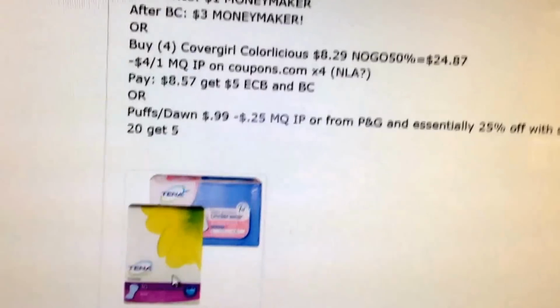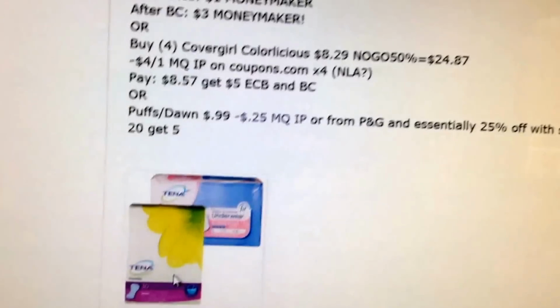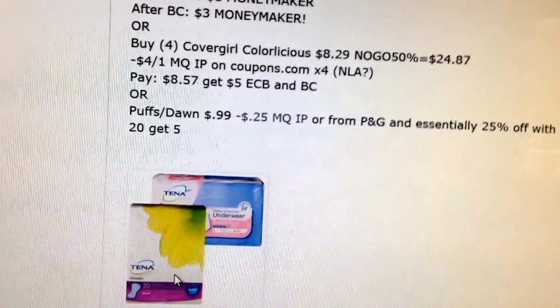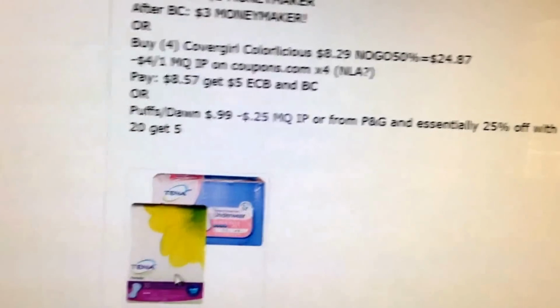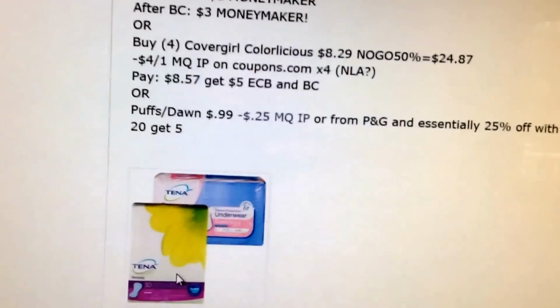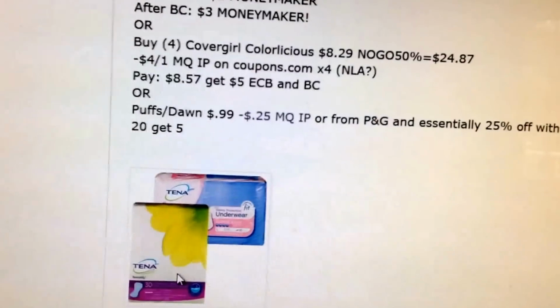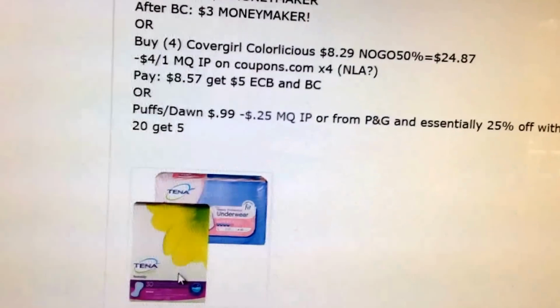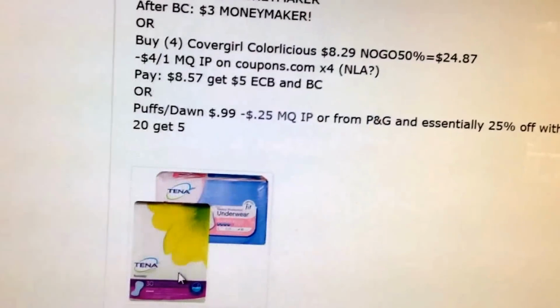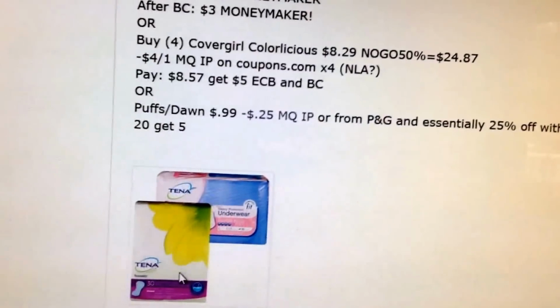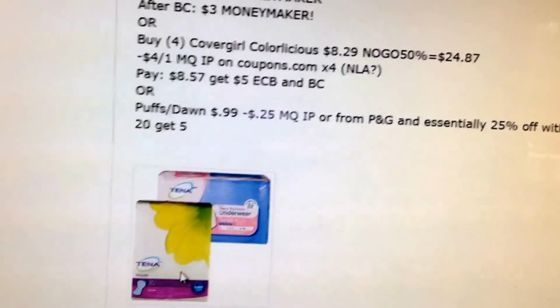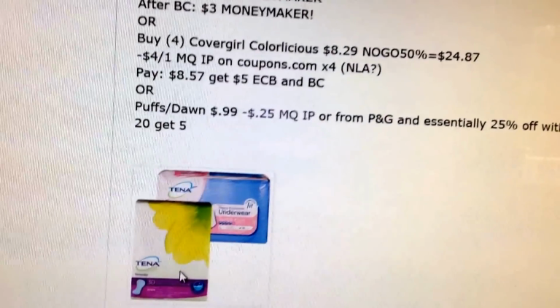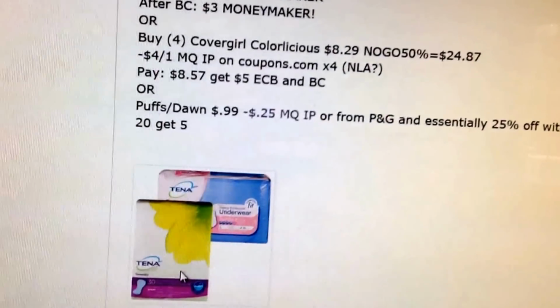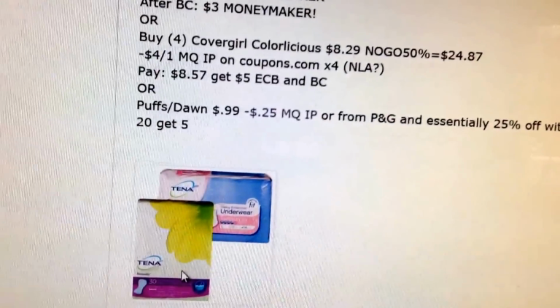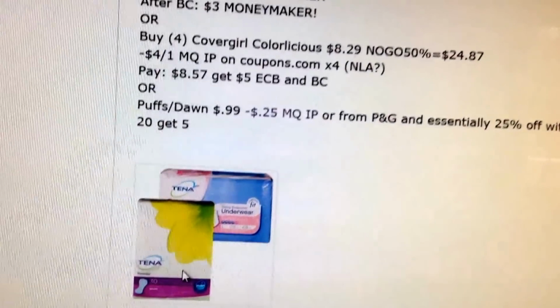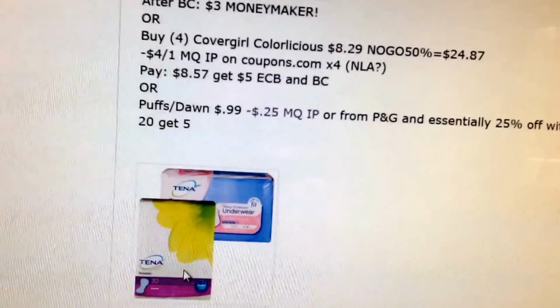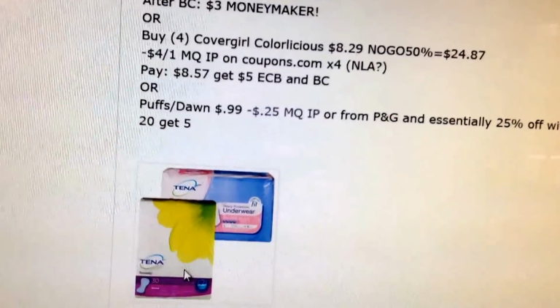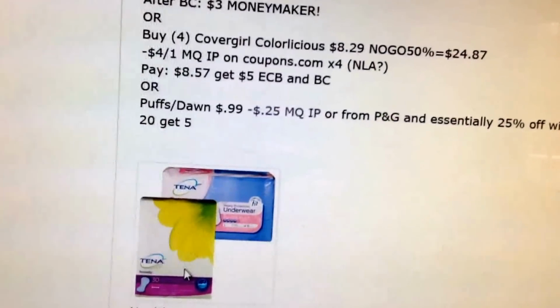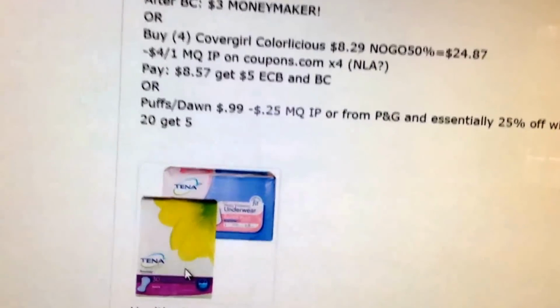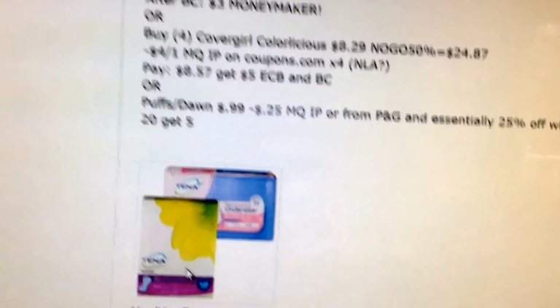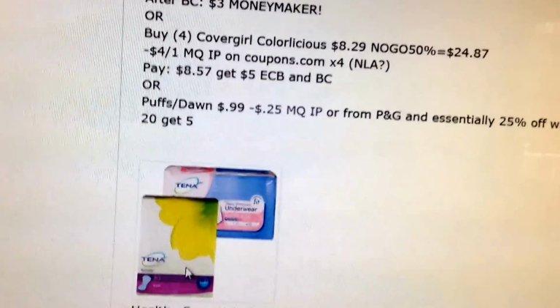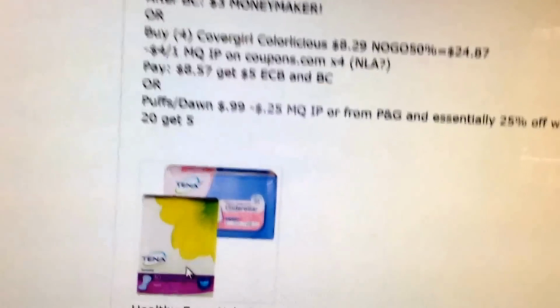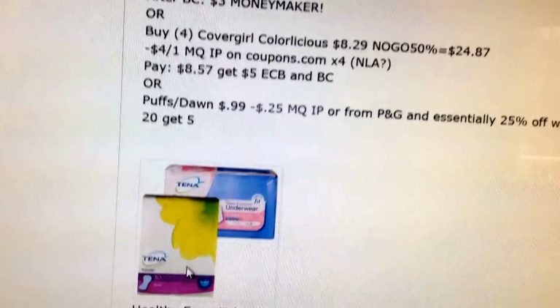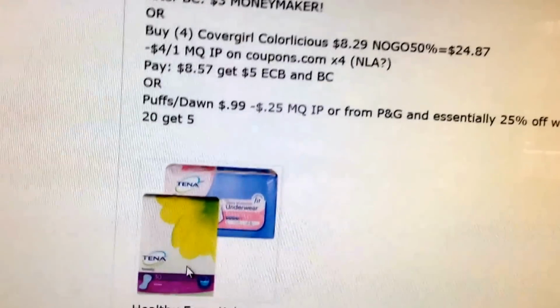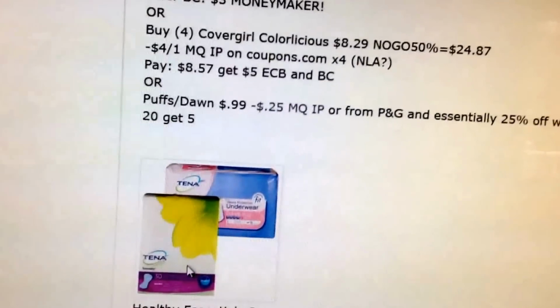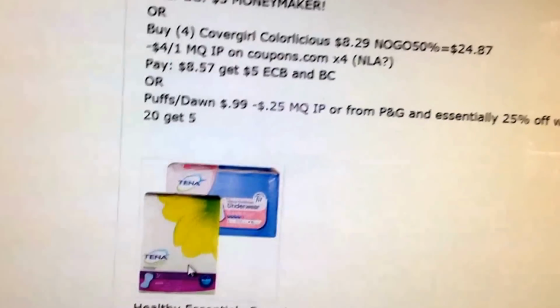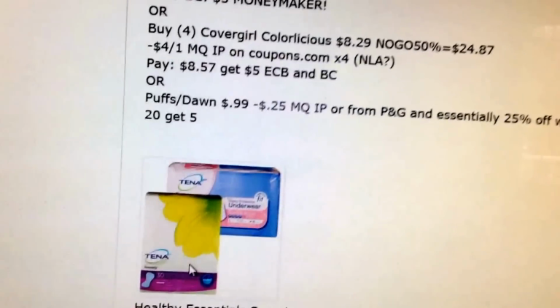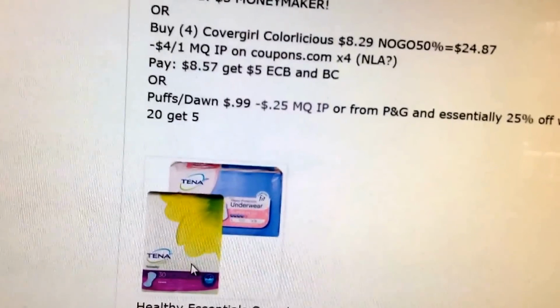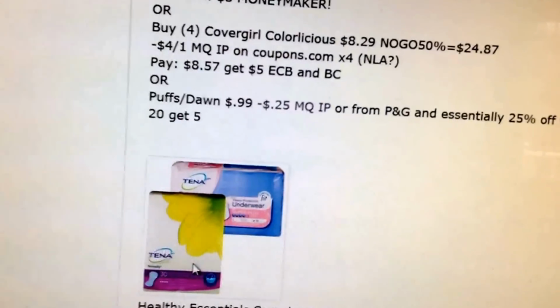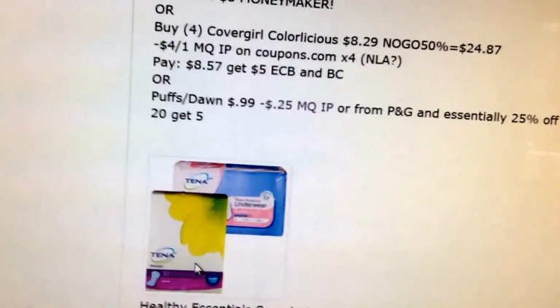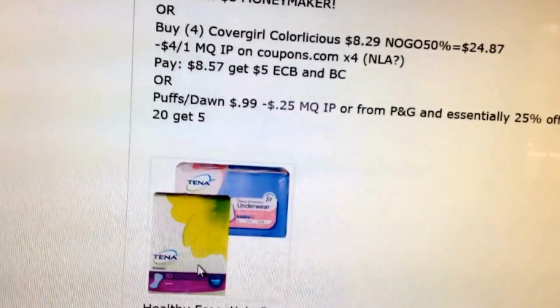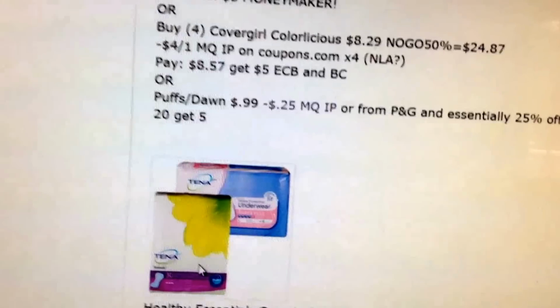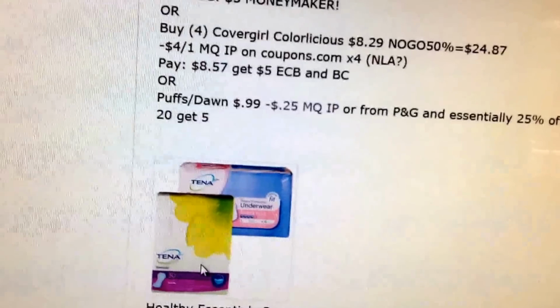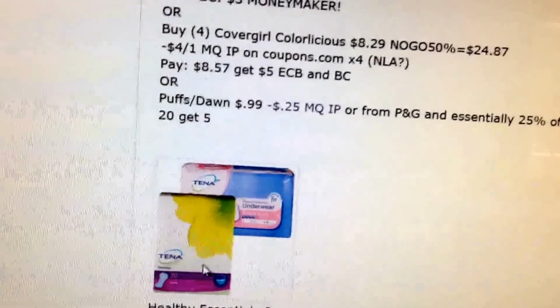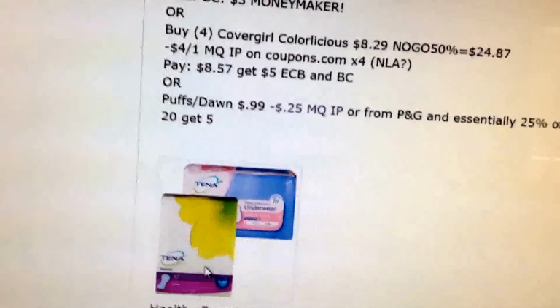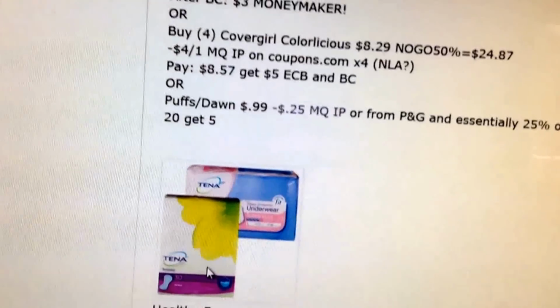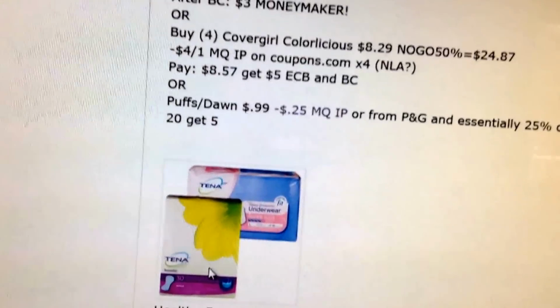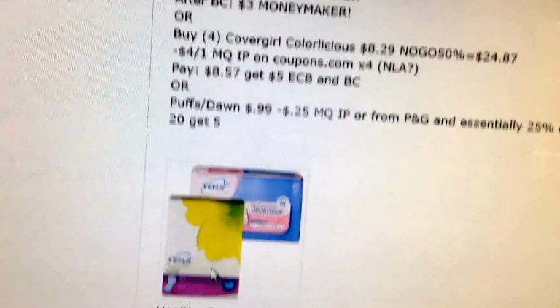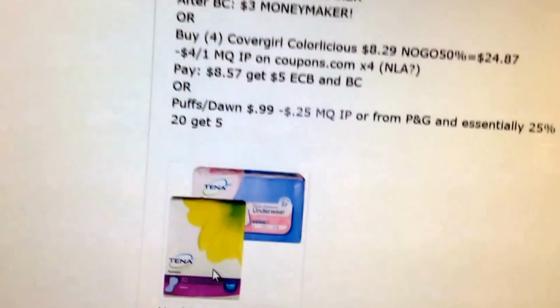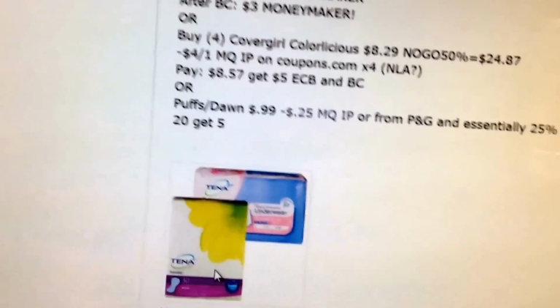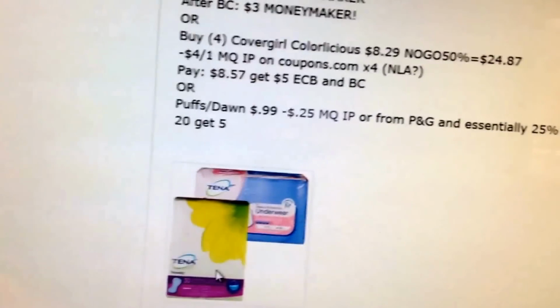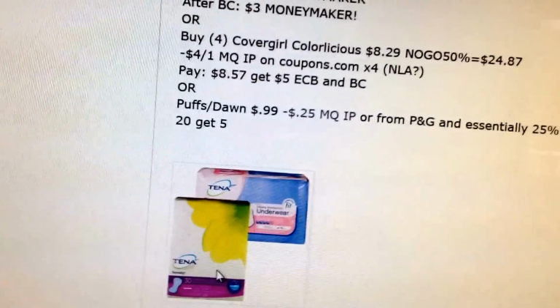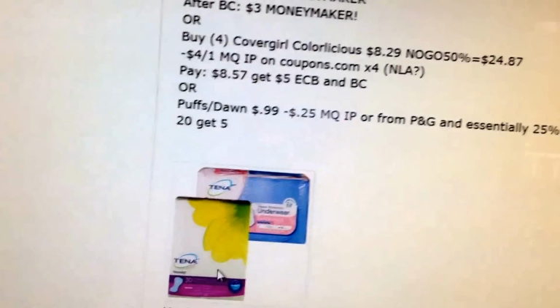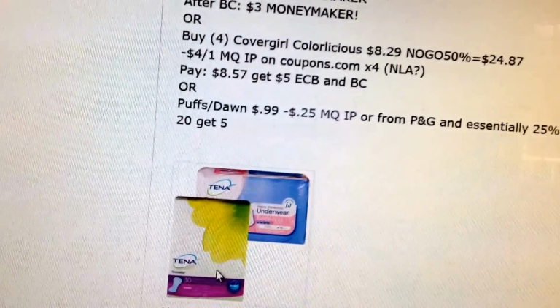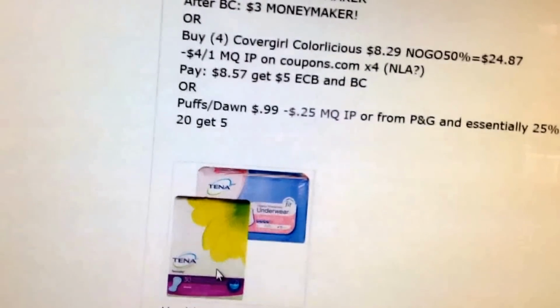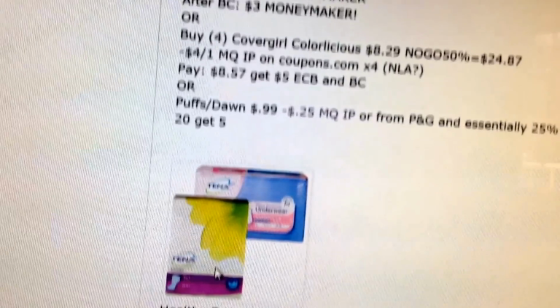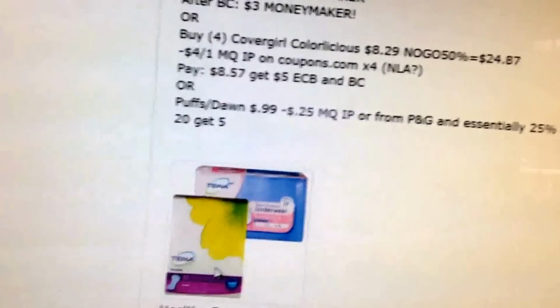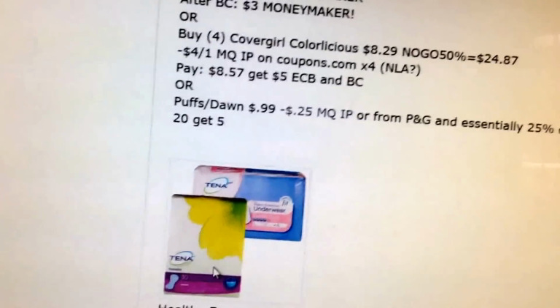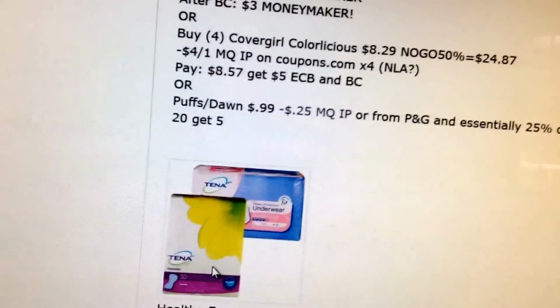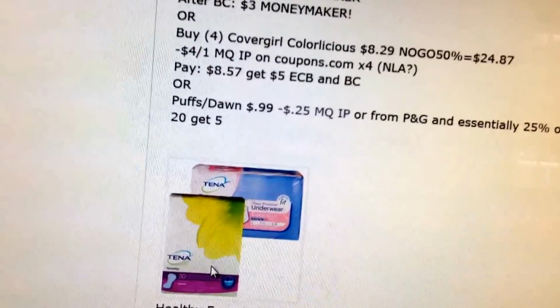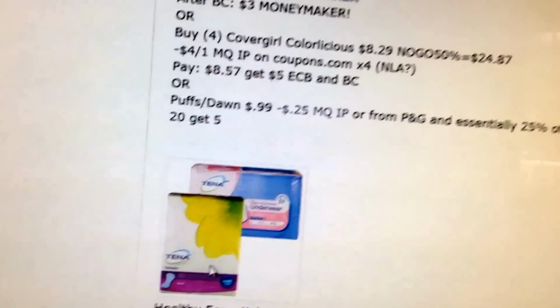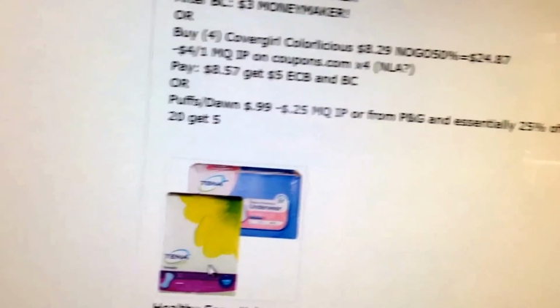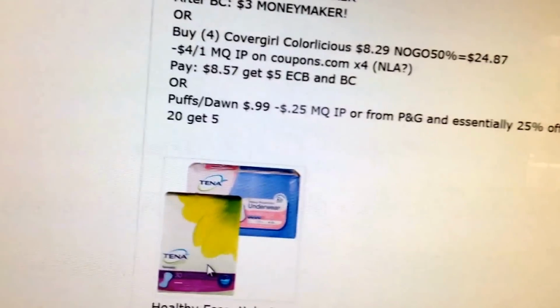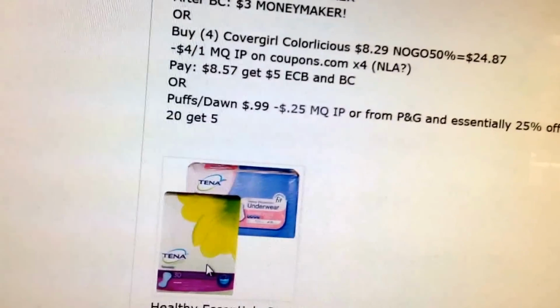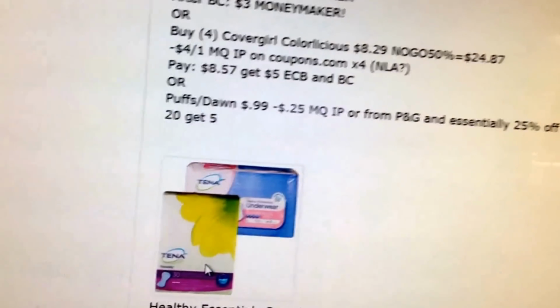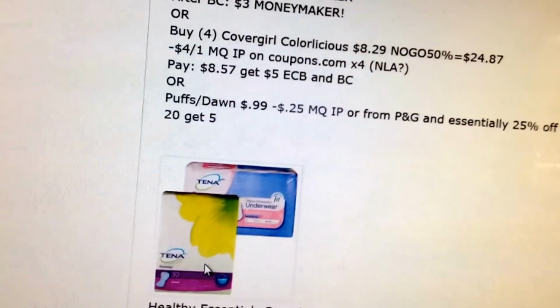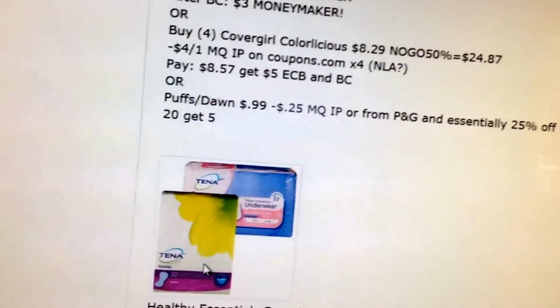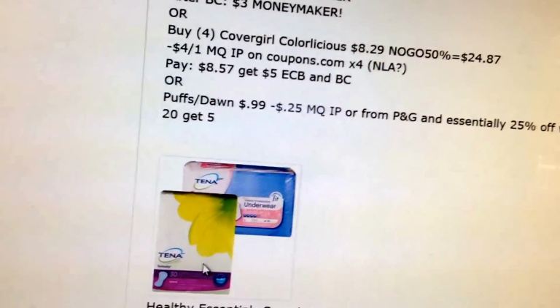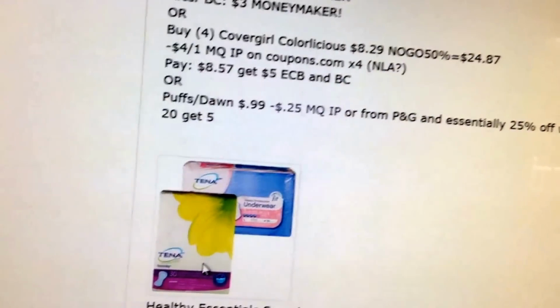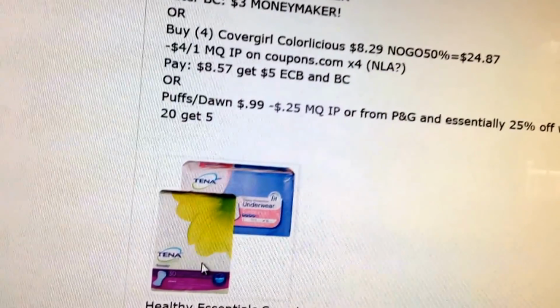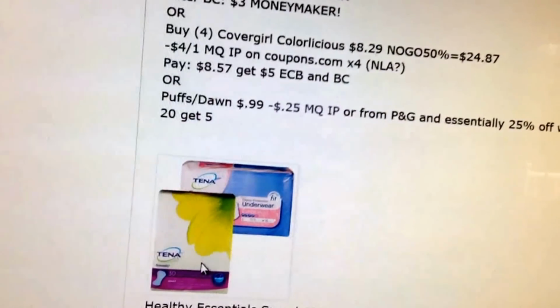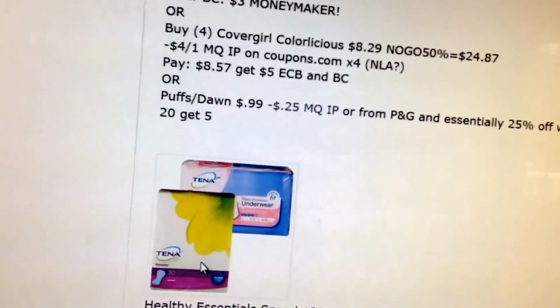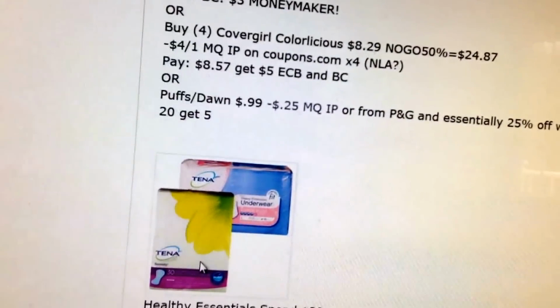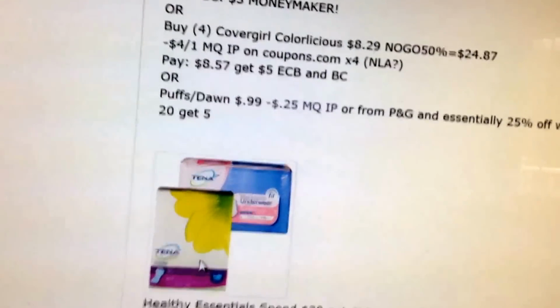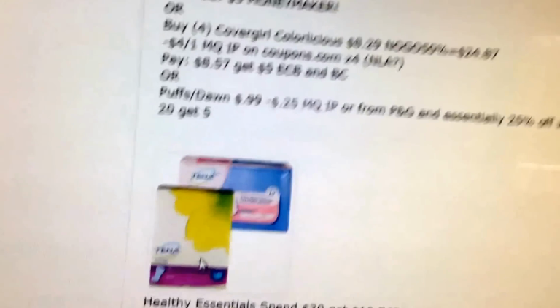Cover Girl lips — if you have that $4 coupon, it's no longer available. Wish I printed it. It'll be a pretty decent deal as well.